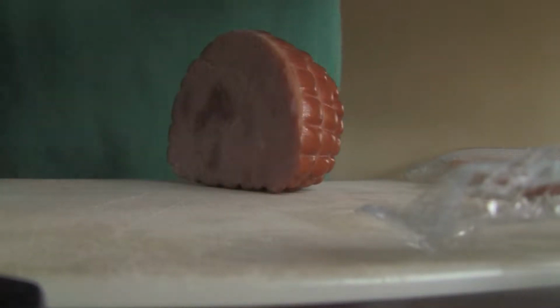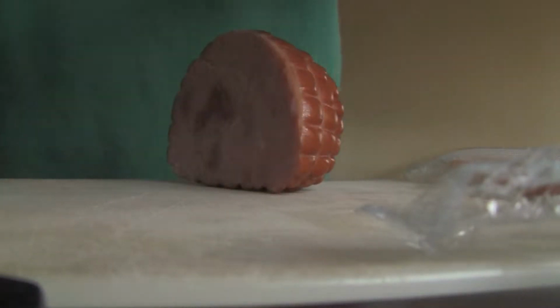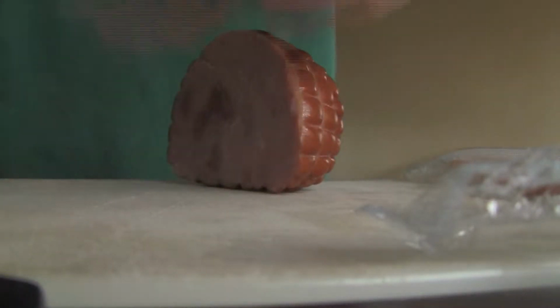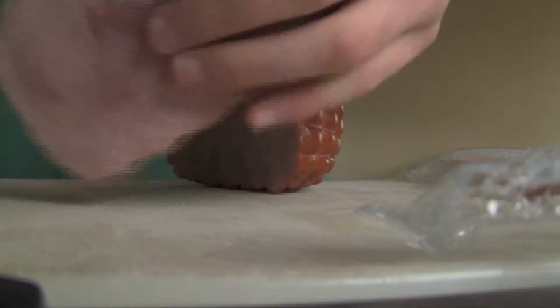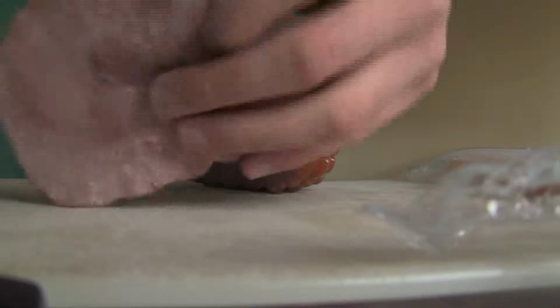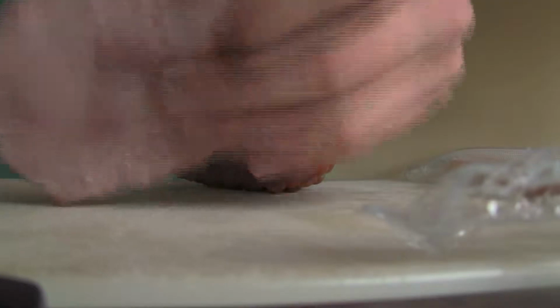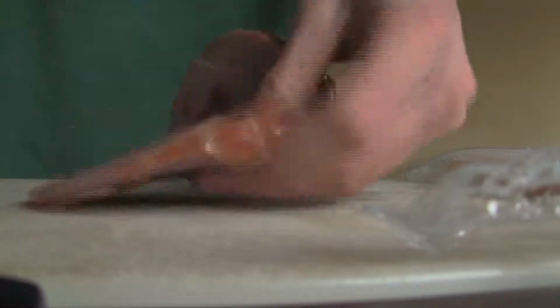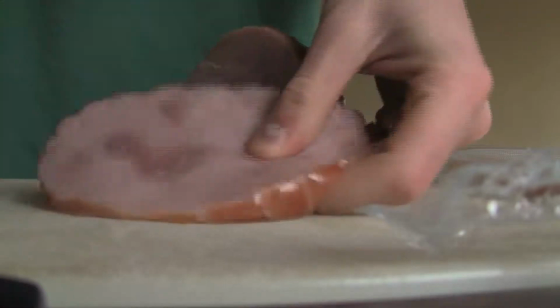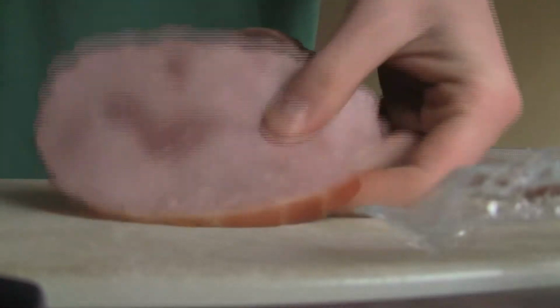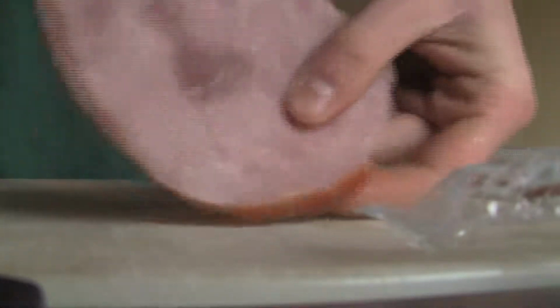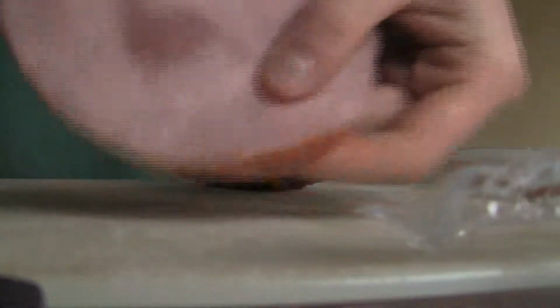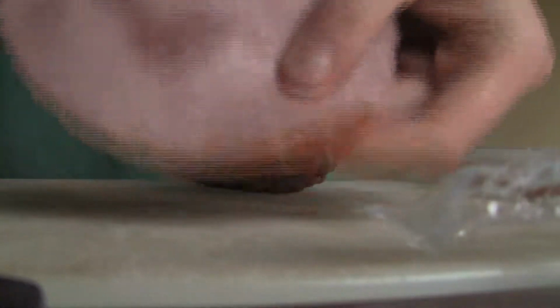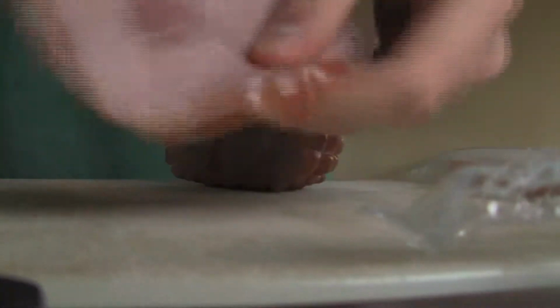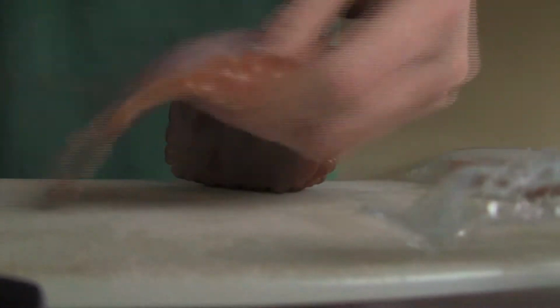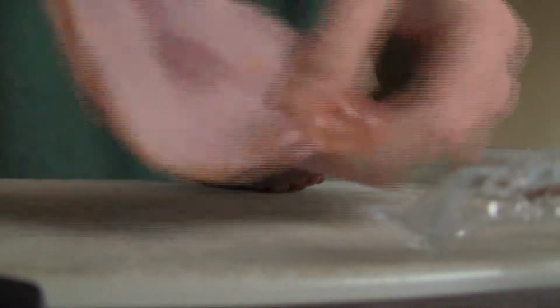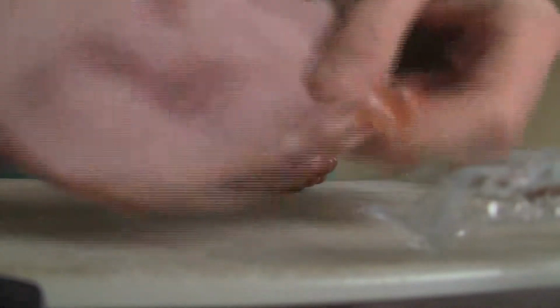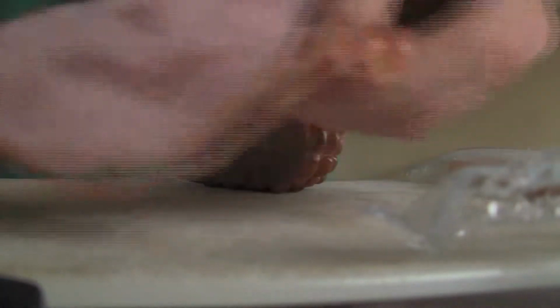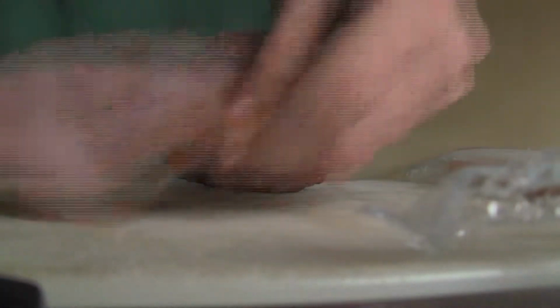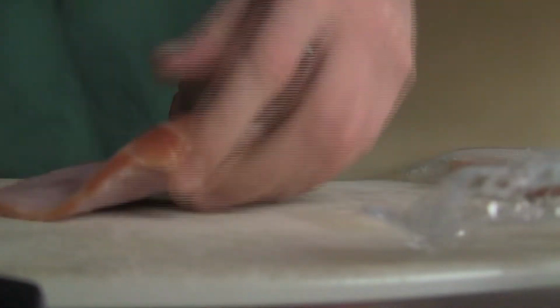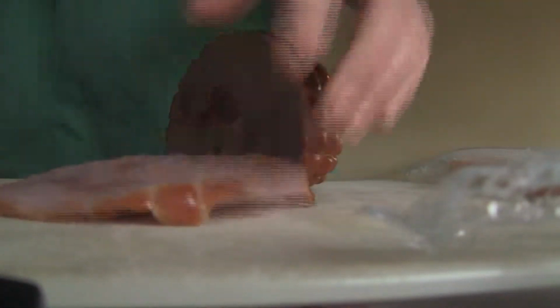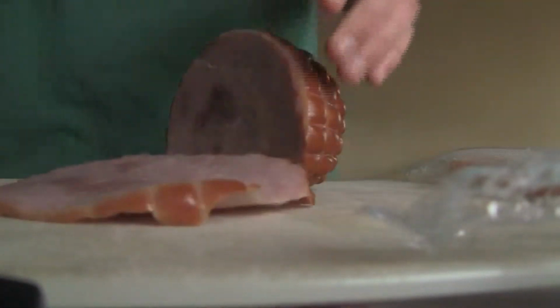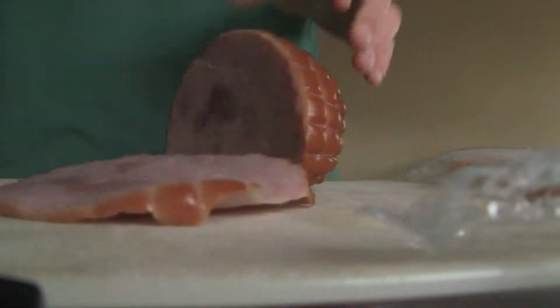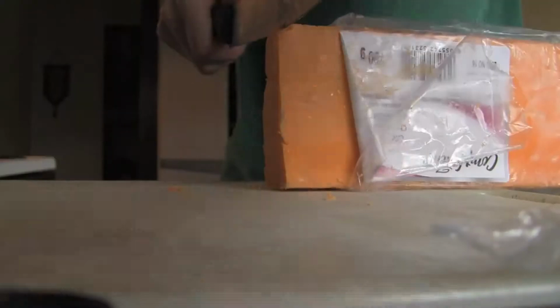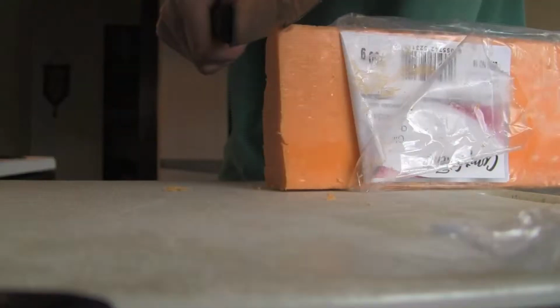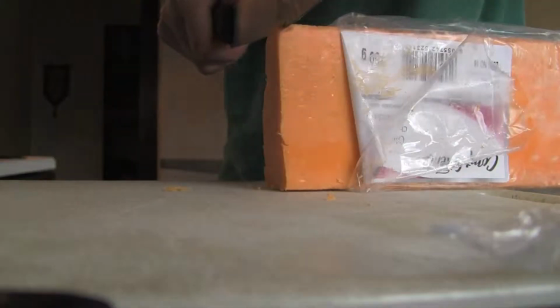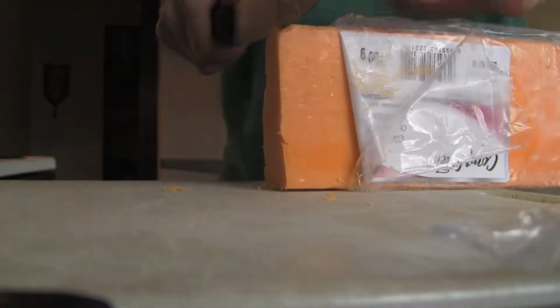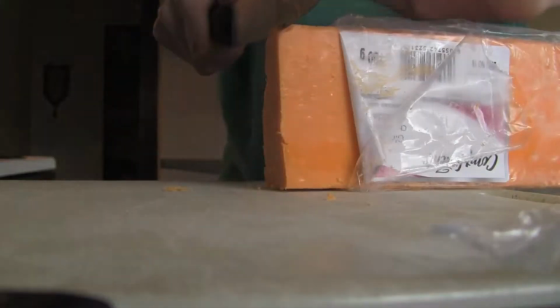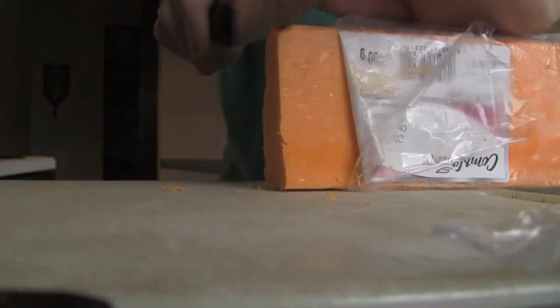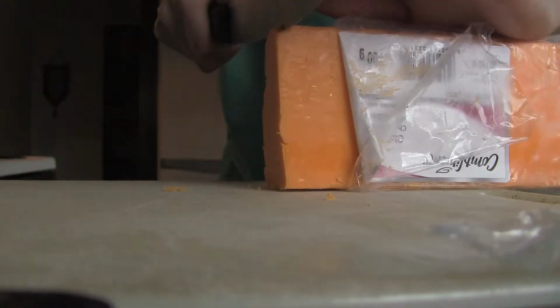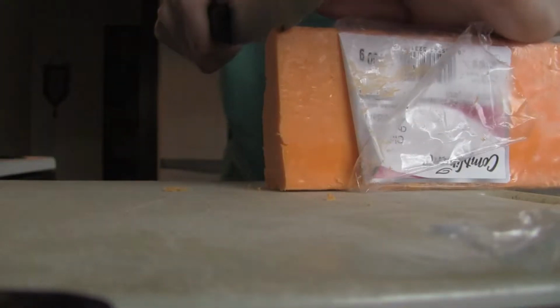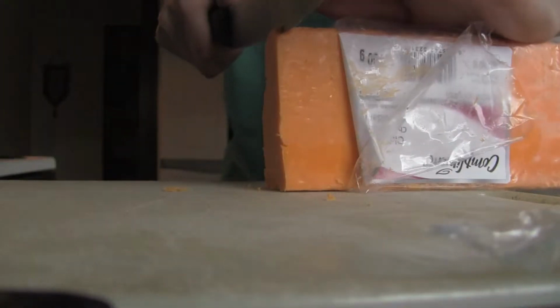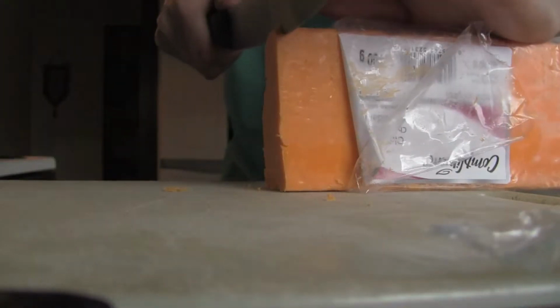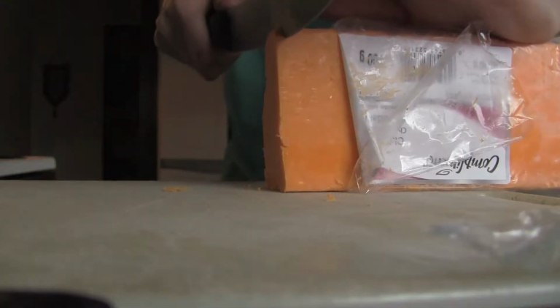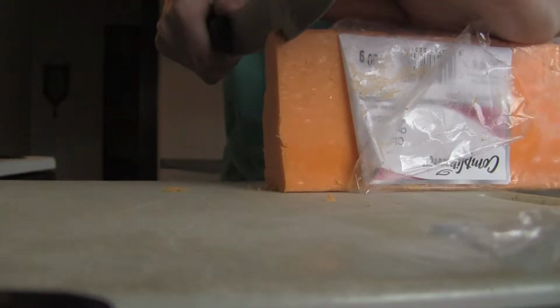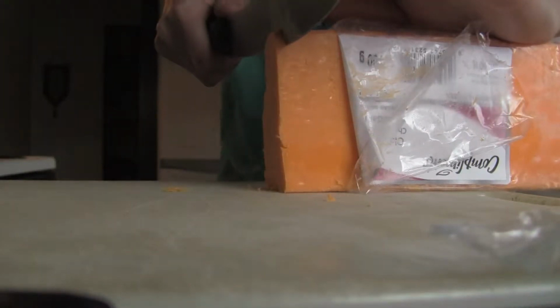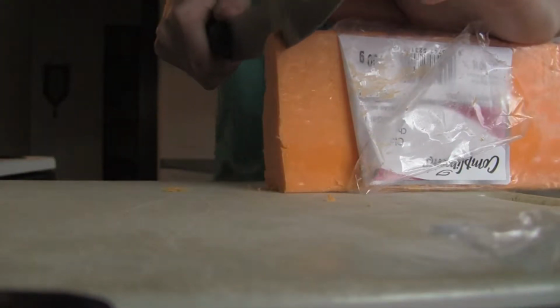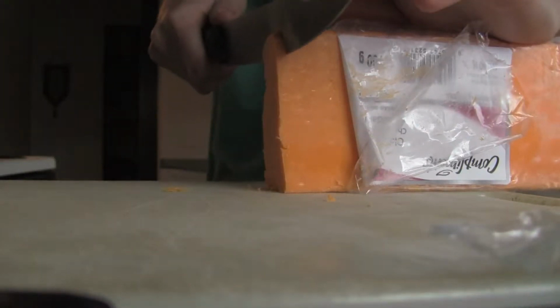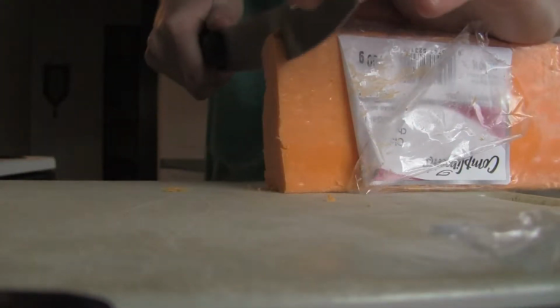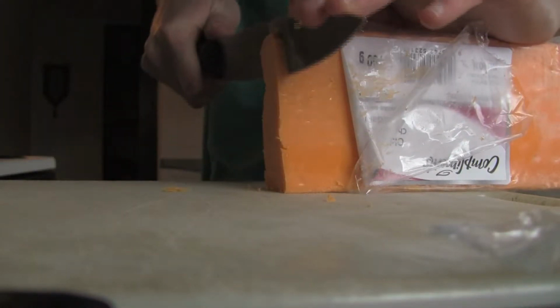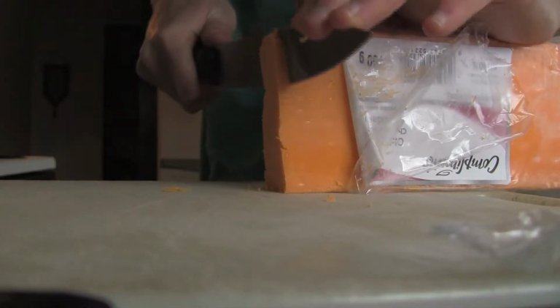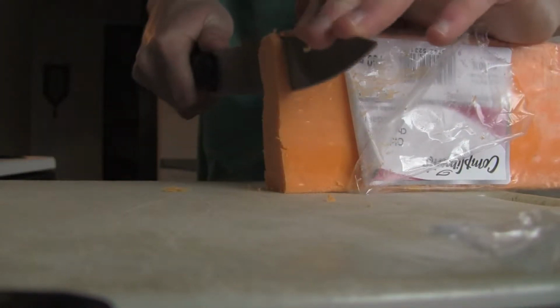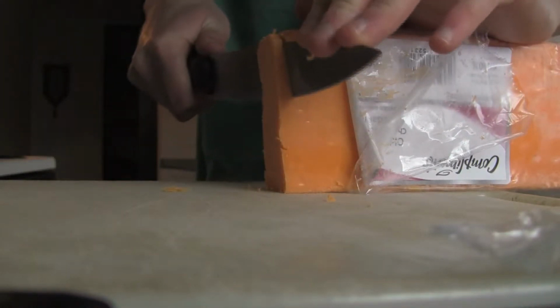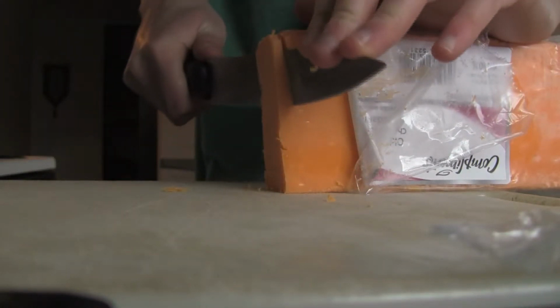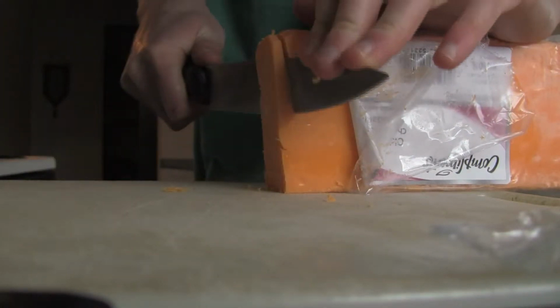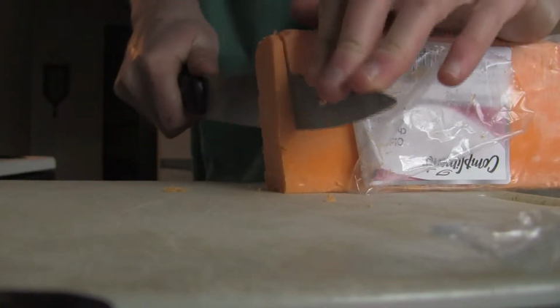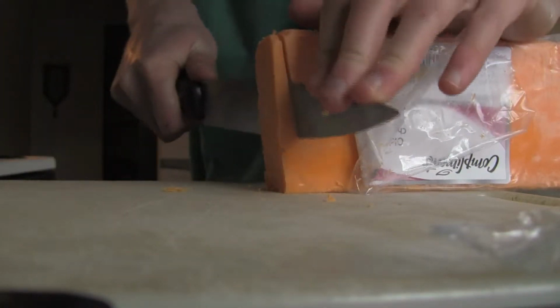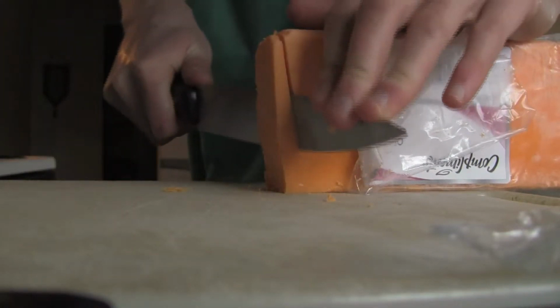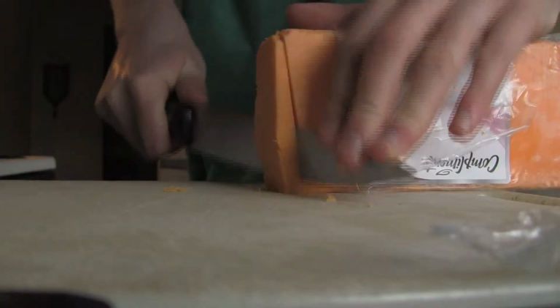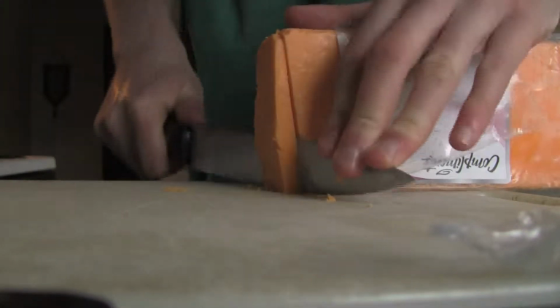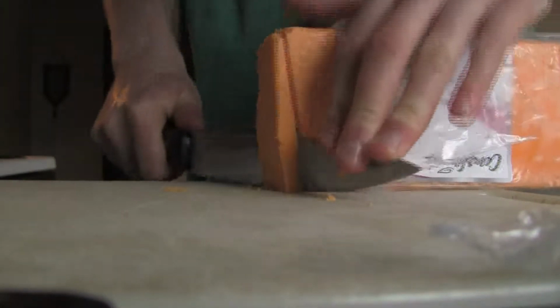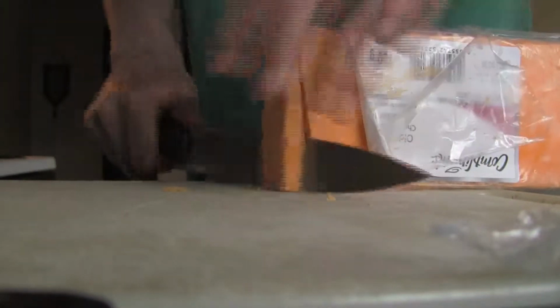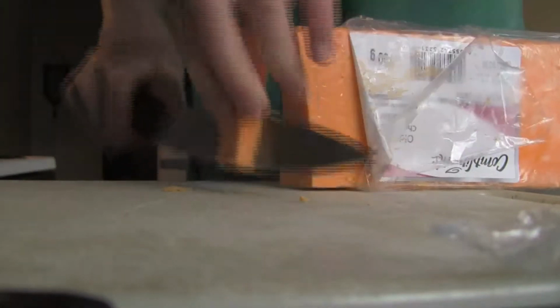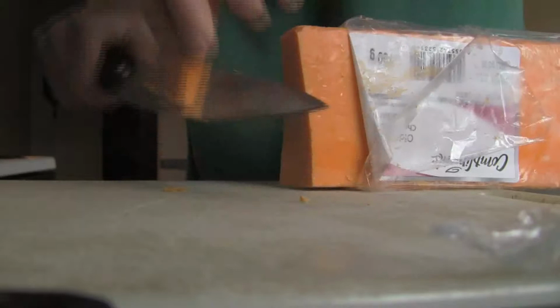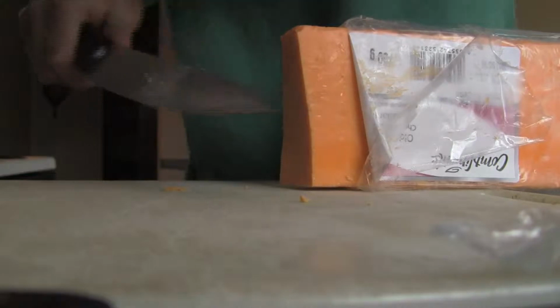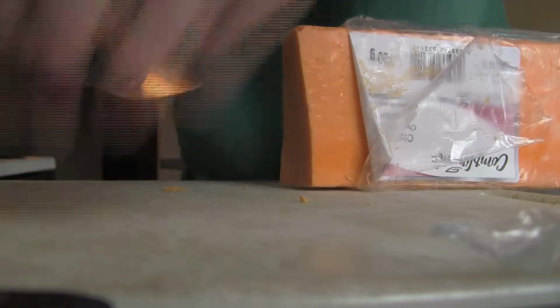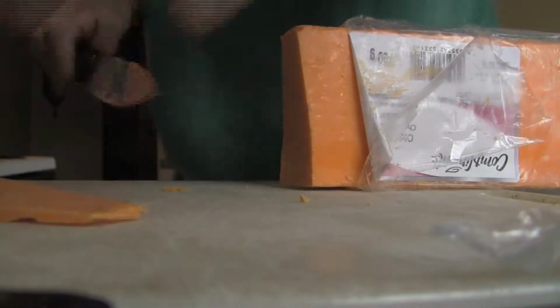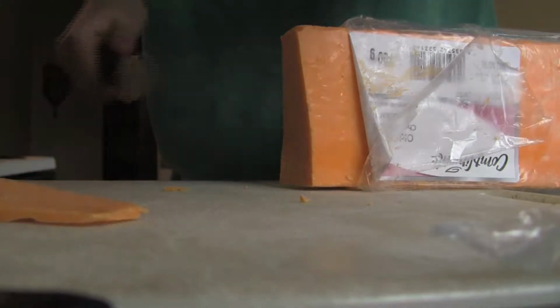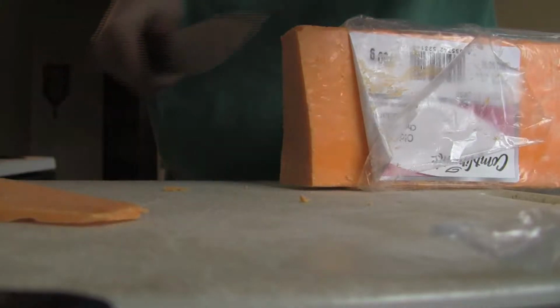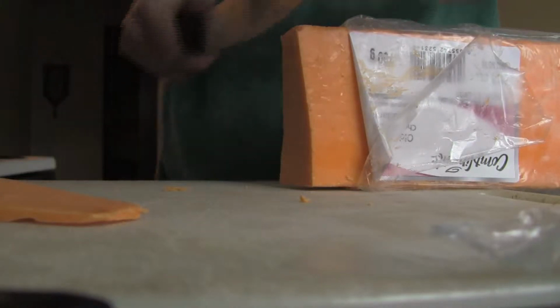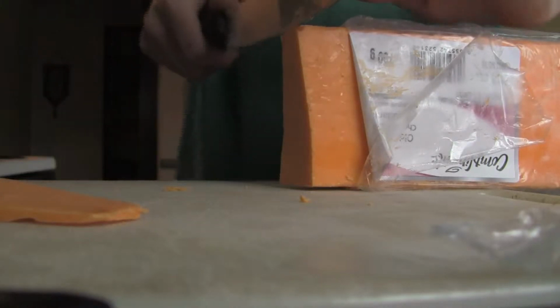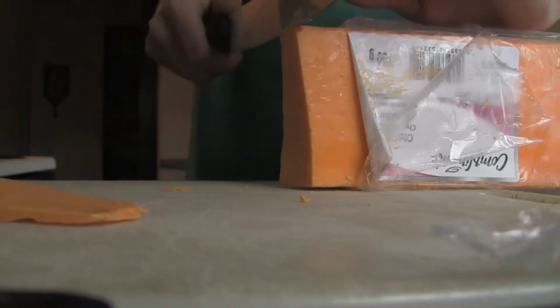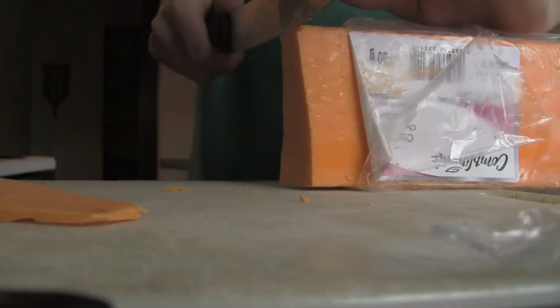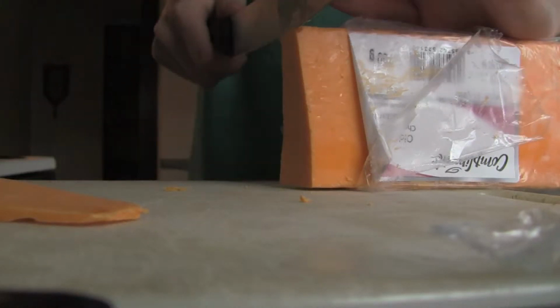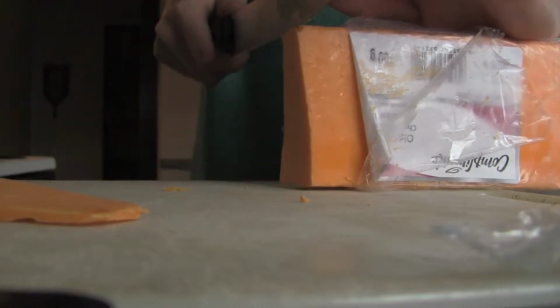That's probably a good chunk right there. Okay, now we cut the cheese on this because we're going to have some cheese melting in this, son of a gun.